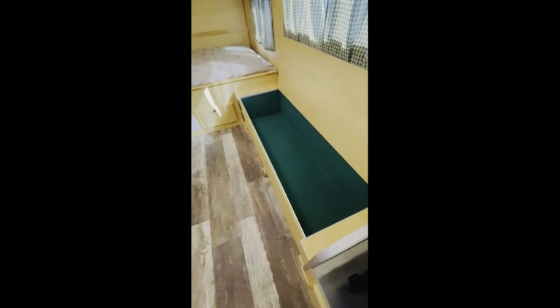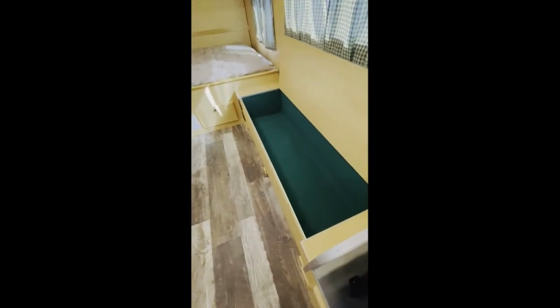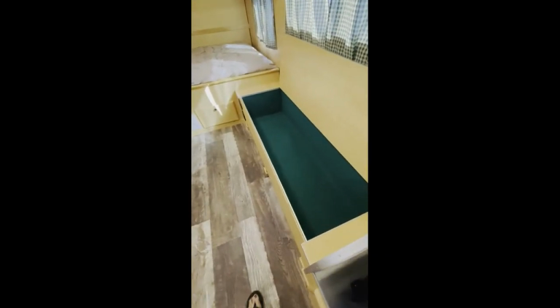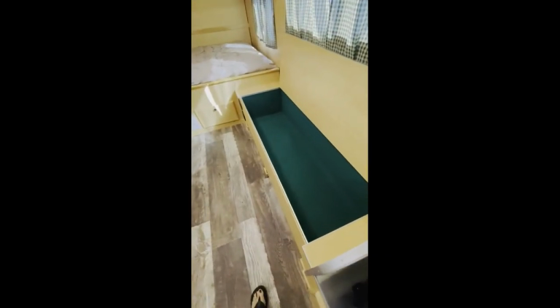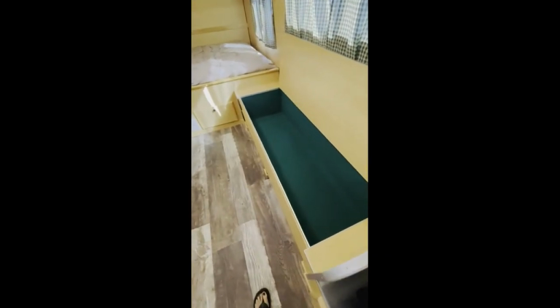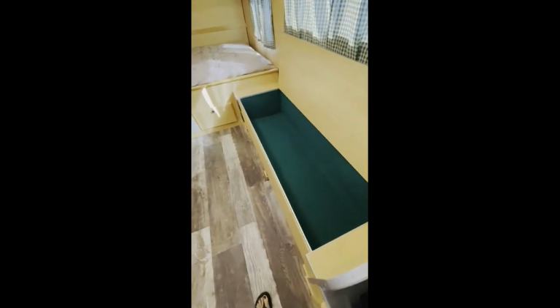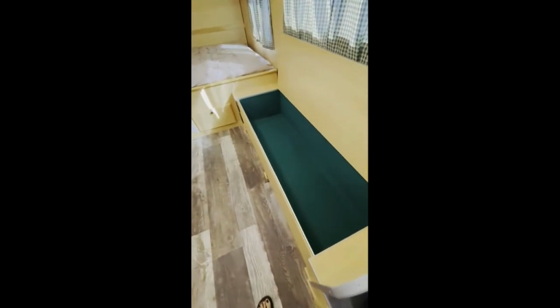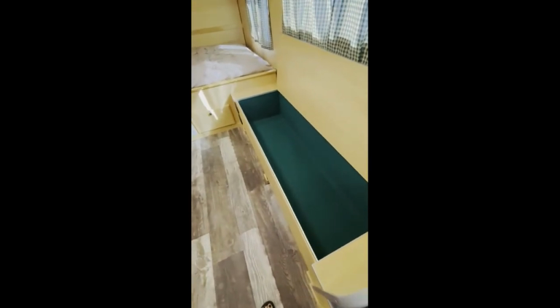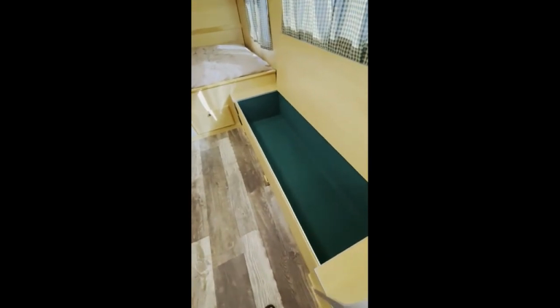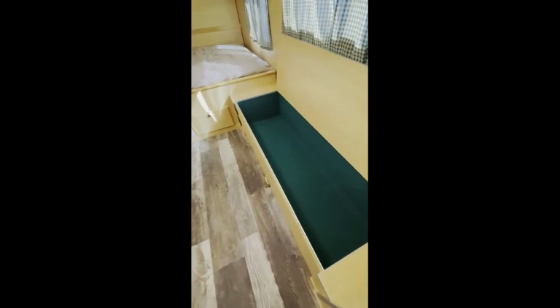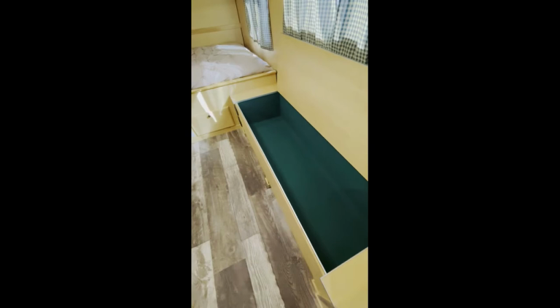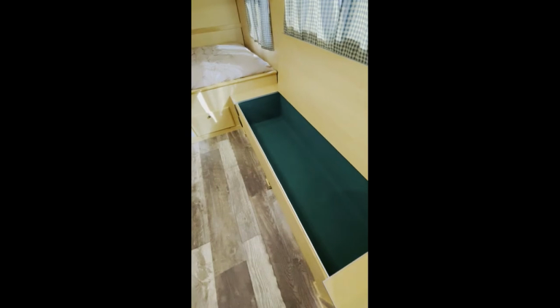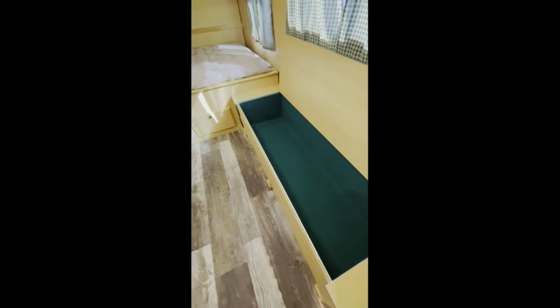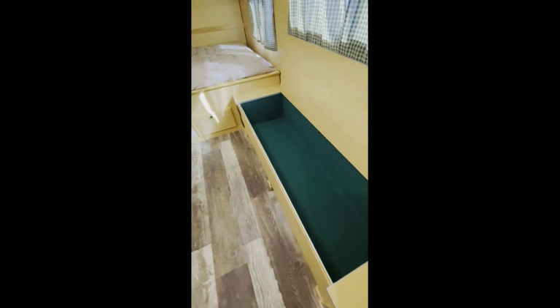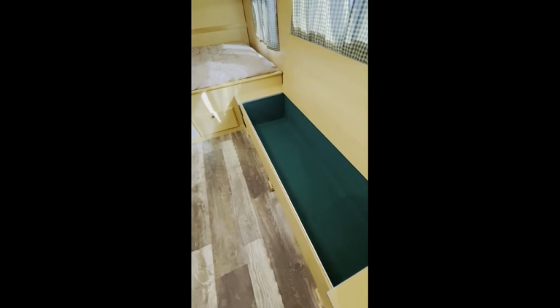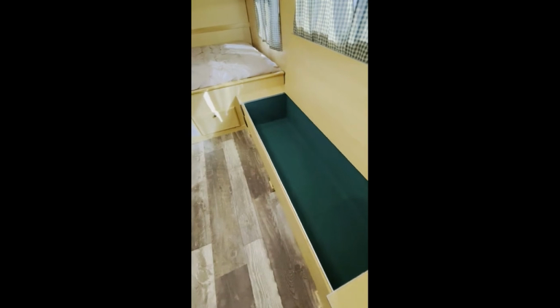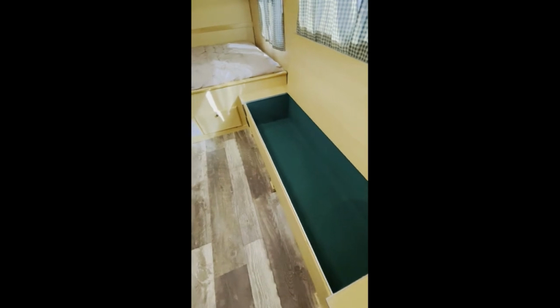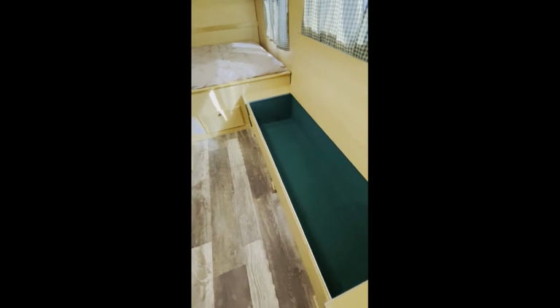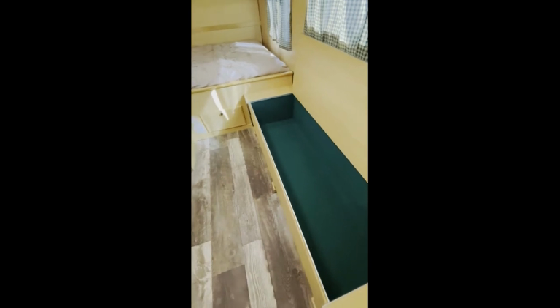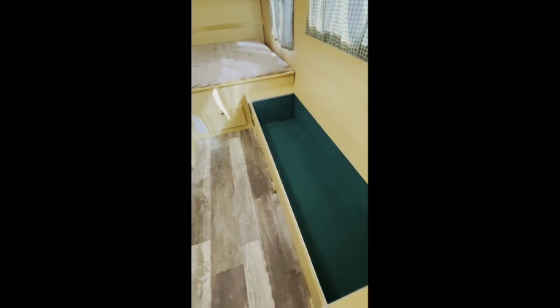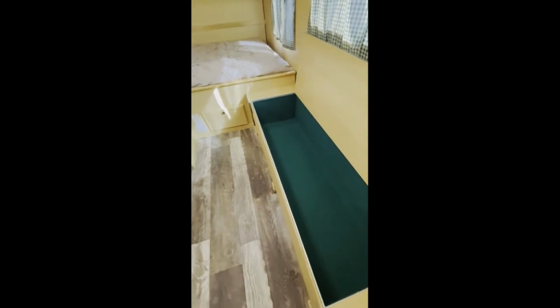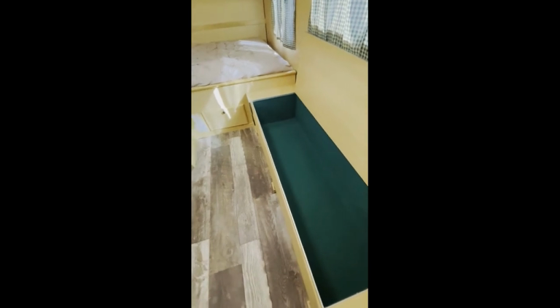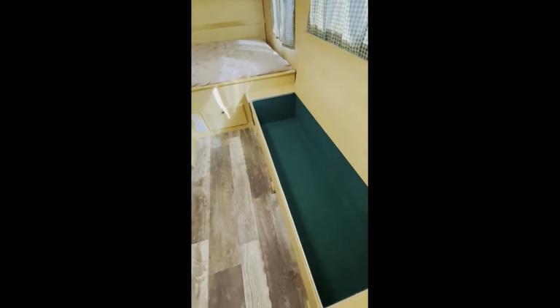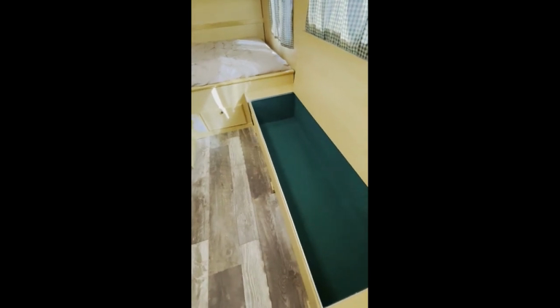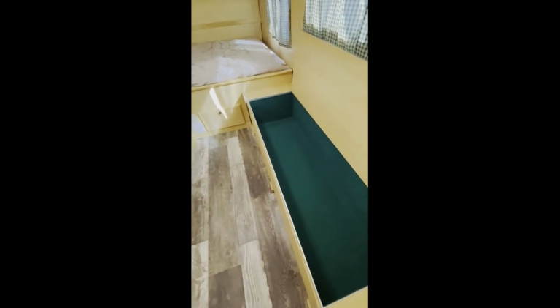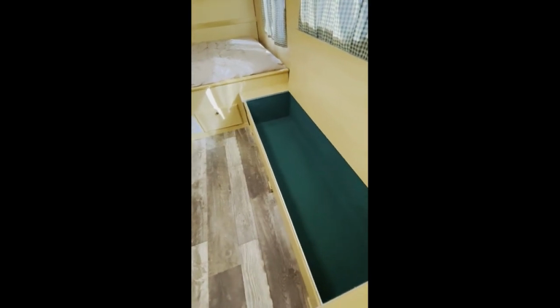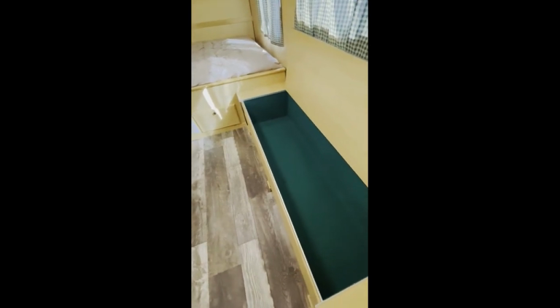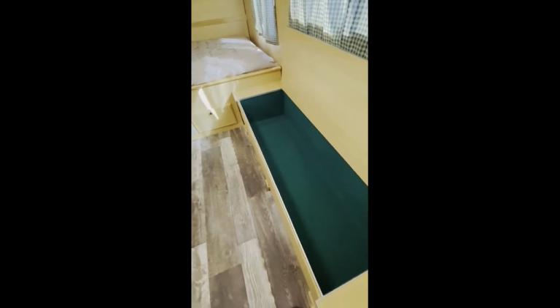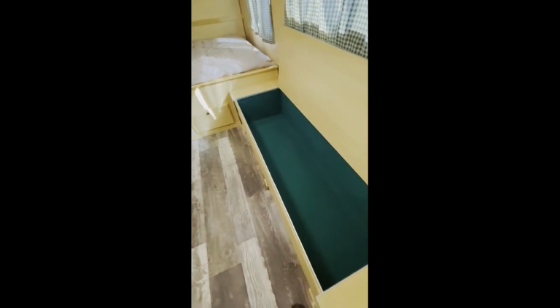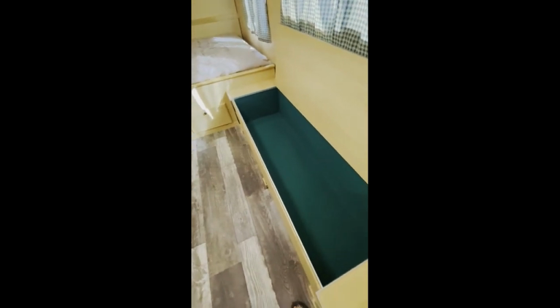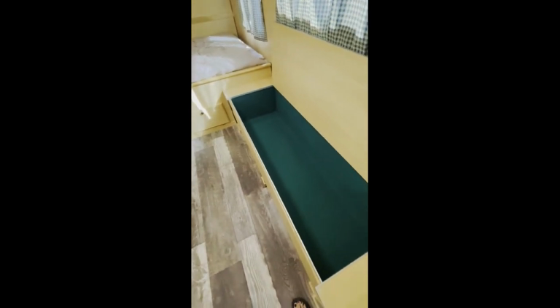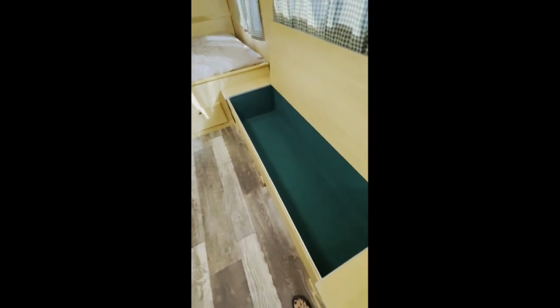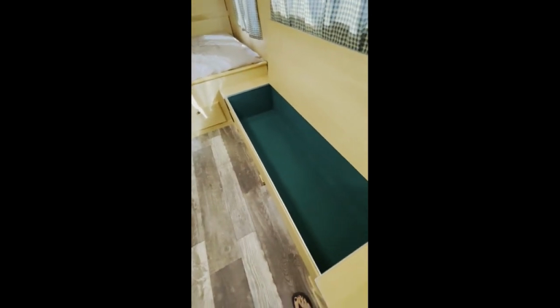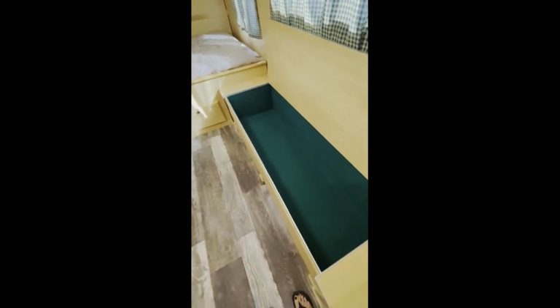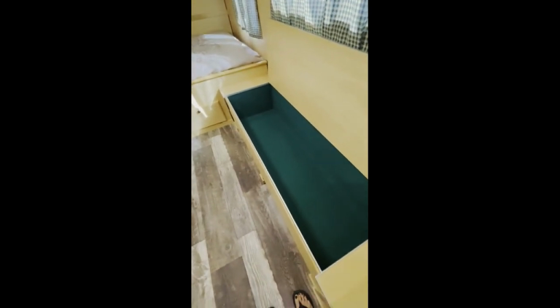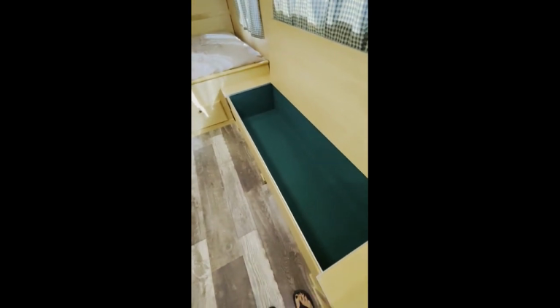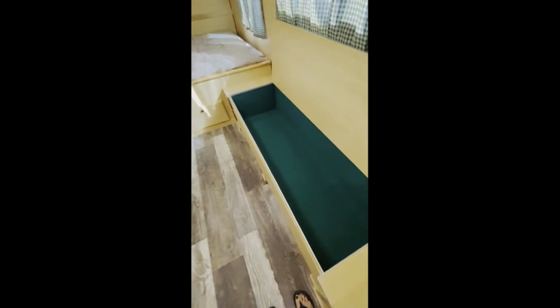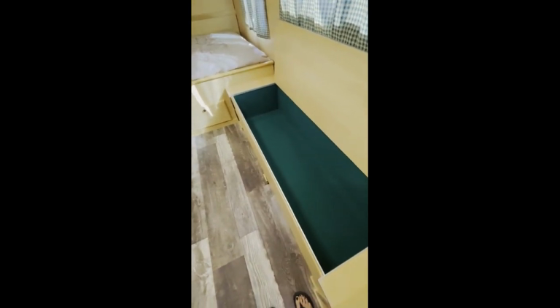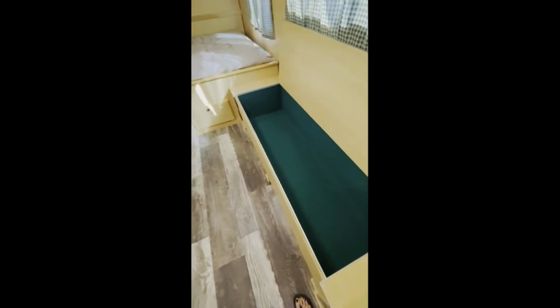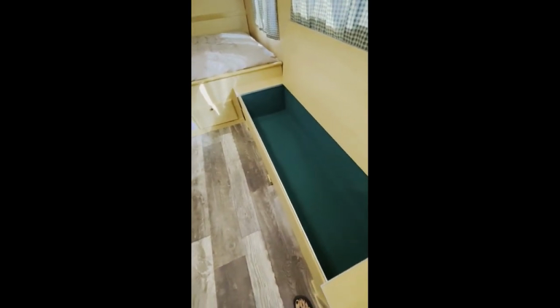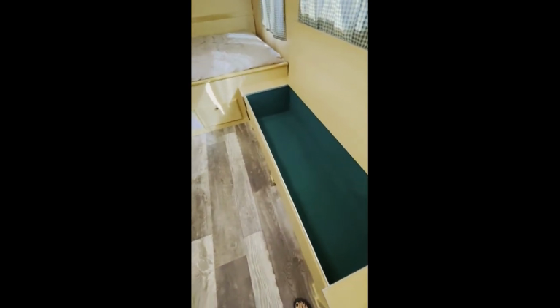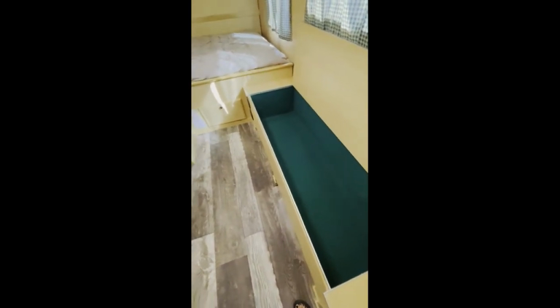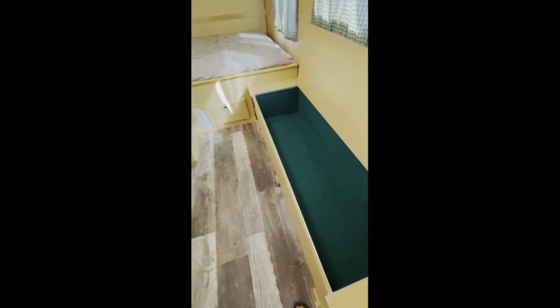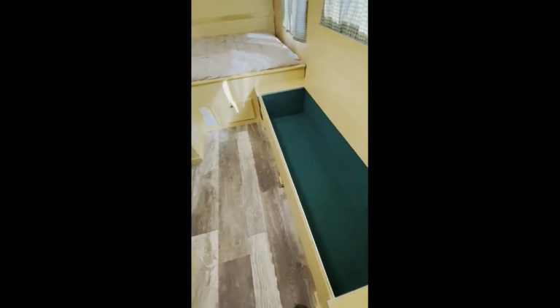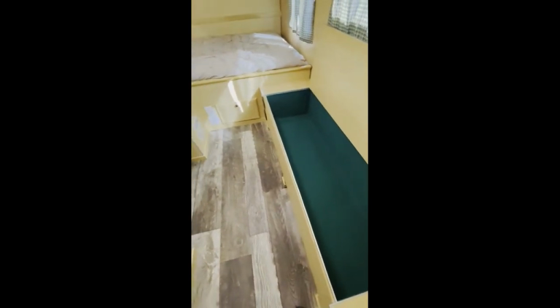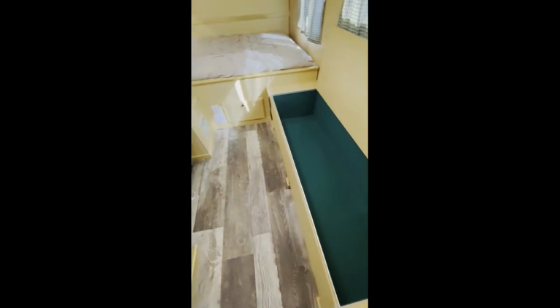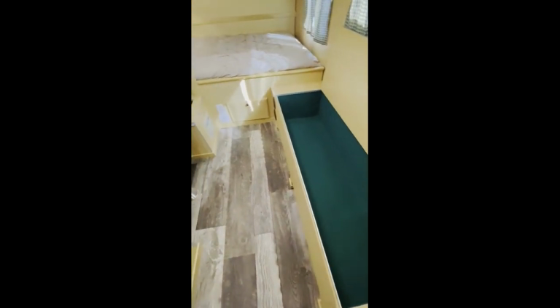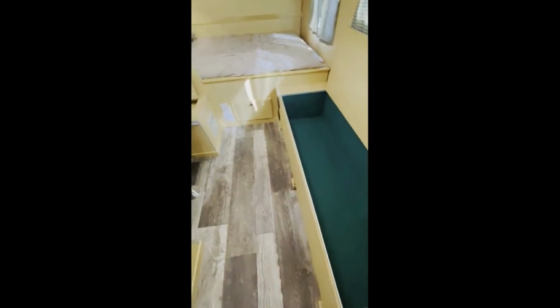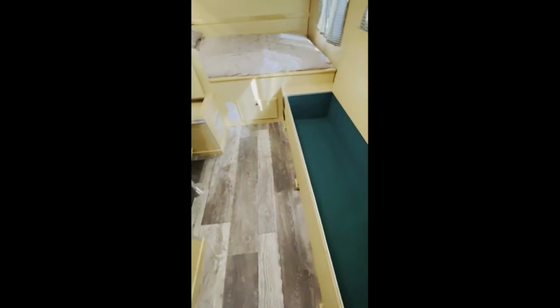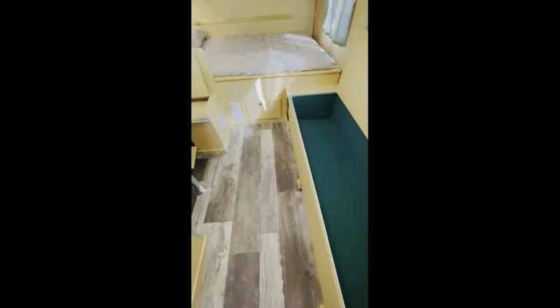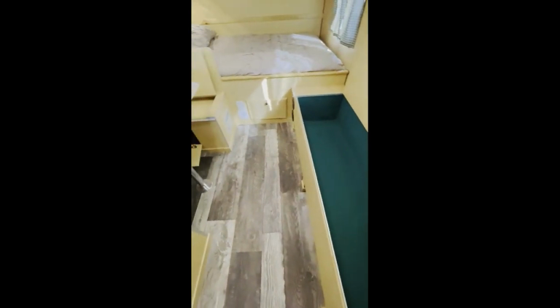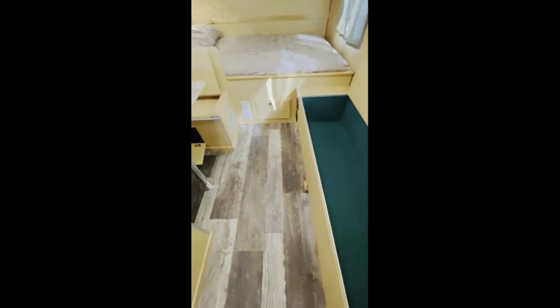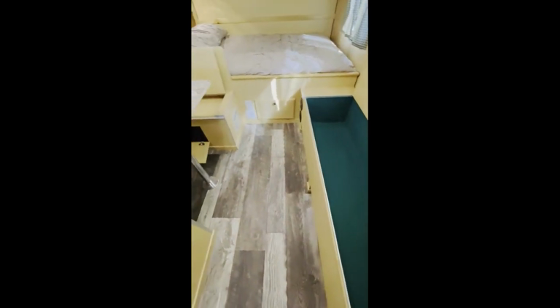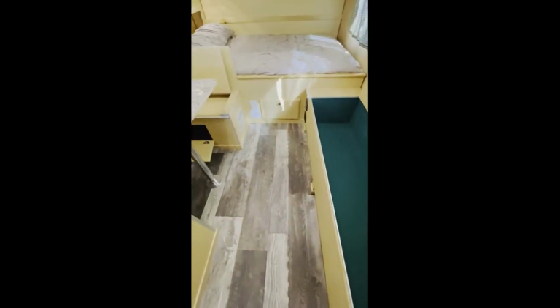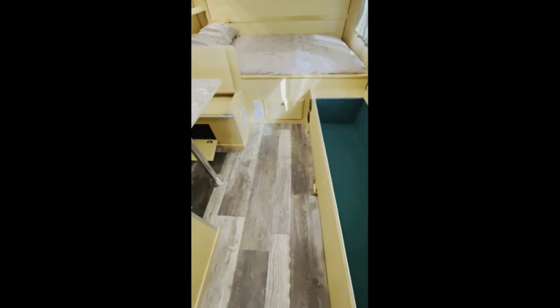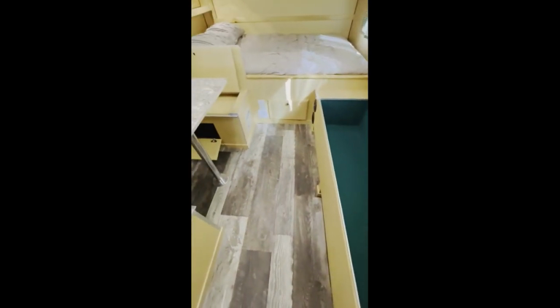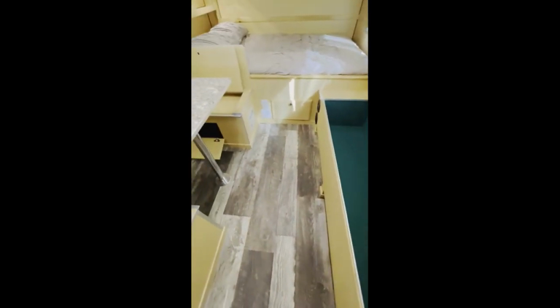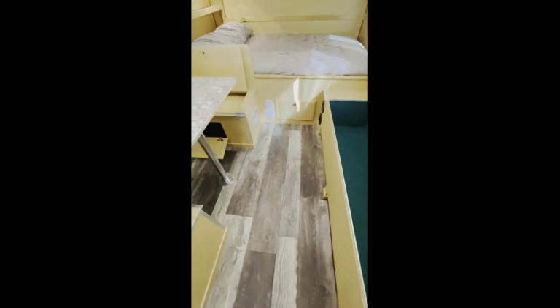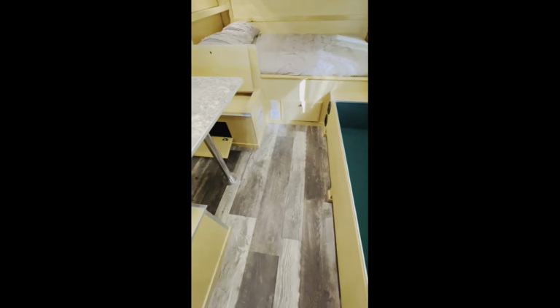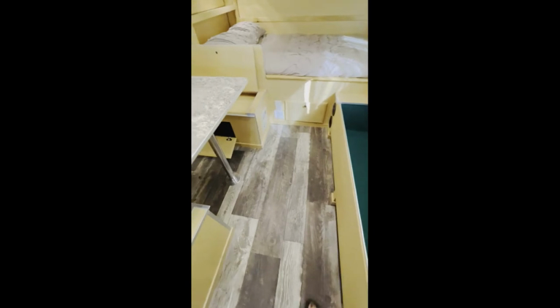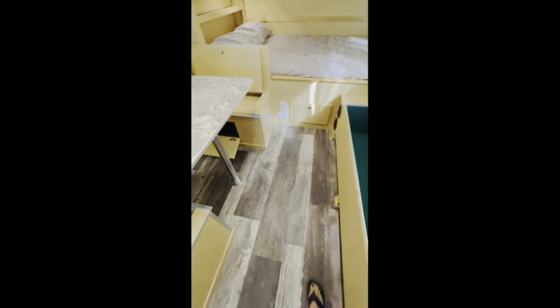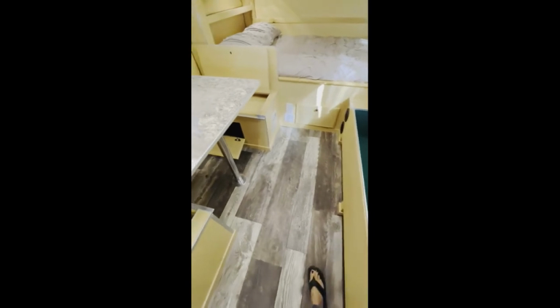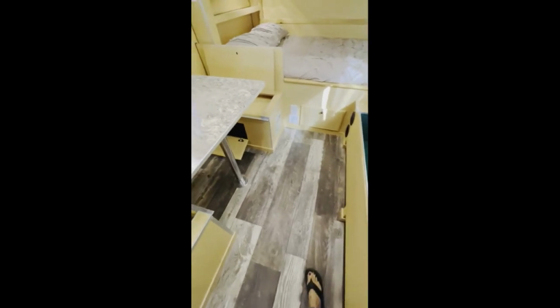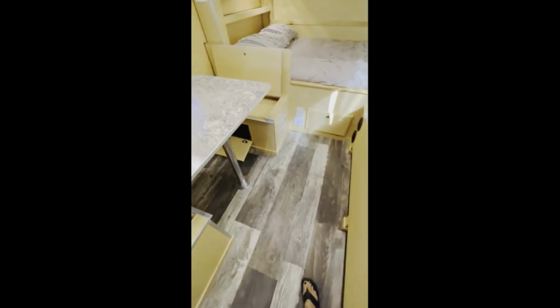This is the inside of the benches — this one has felt inside so he can put his guns in there and keep things a little quieter if they happen to move around.